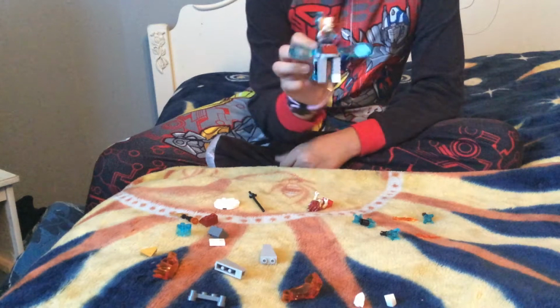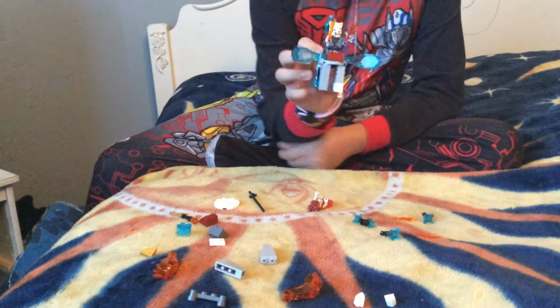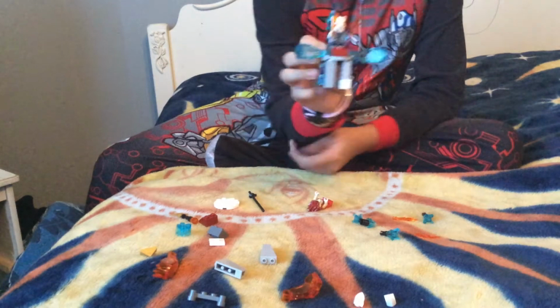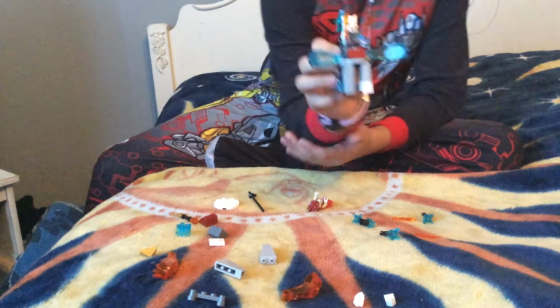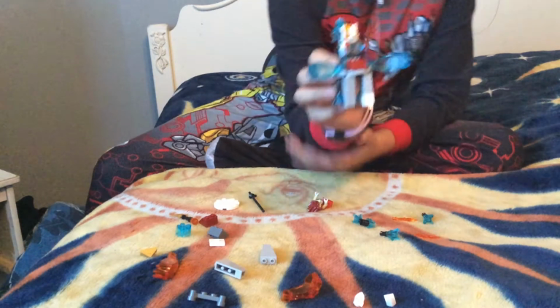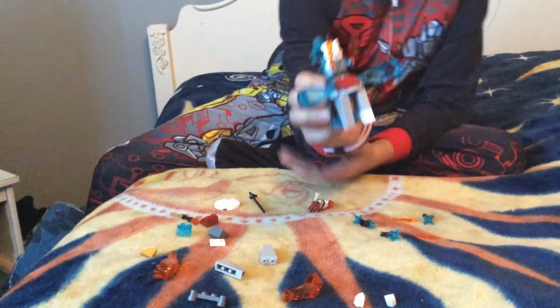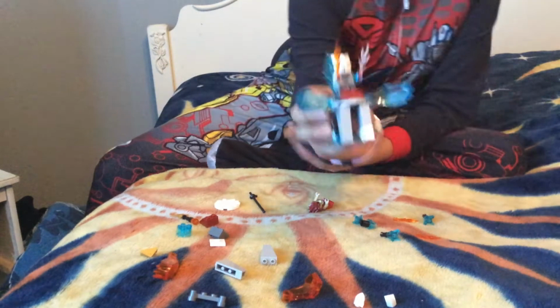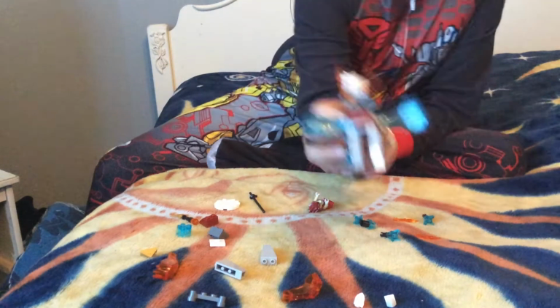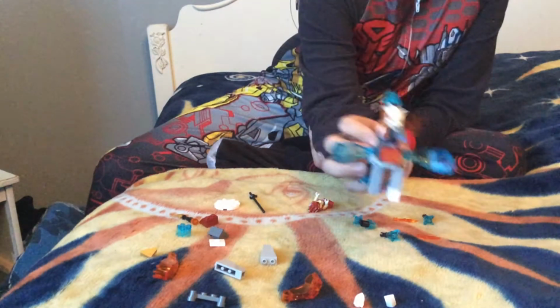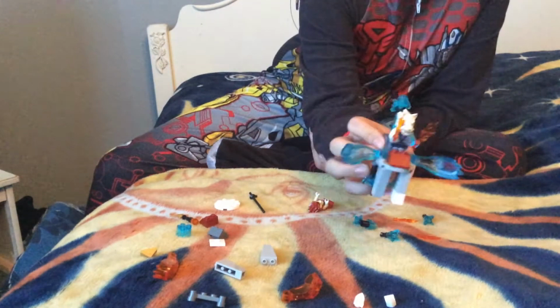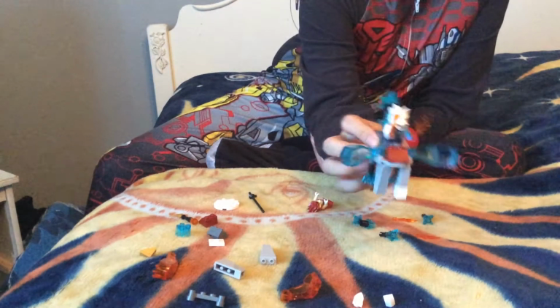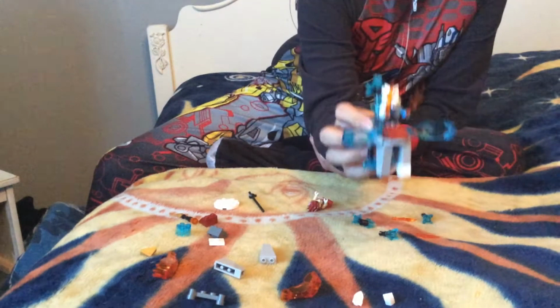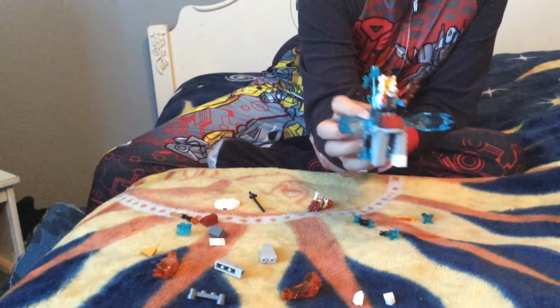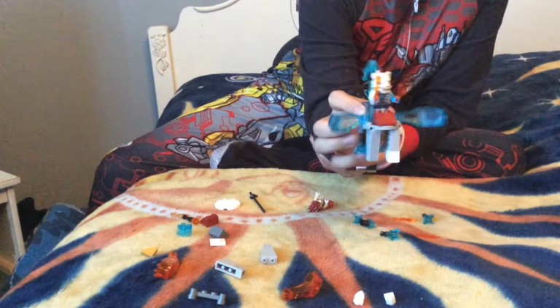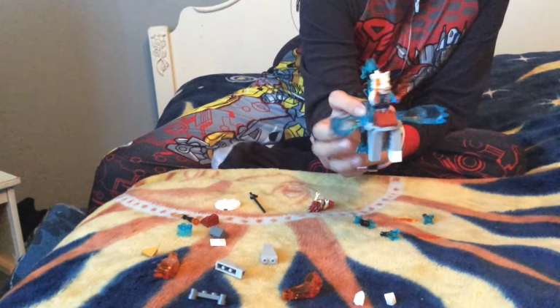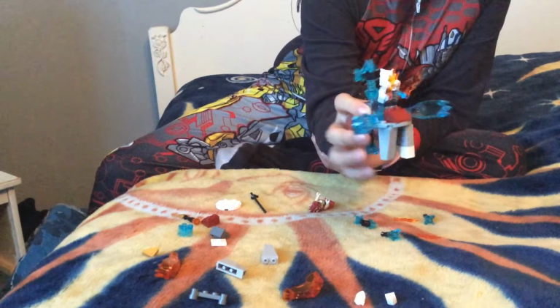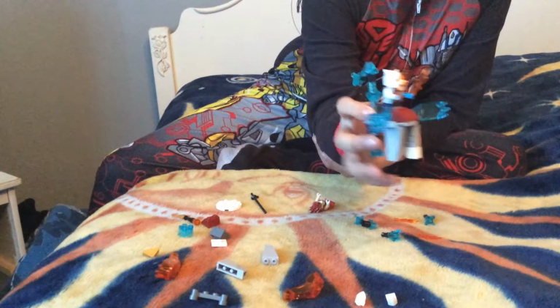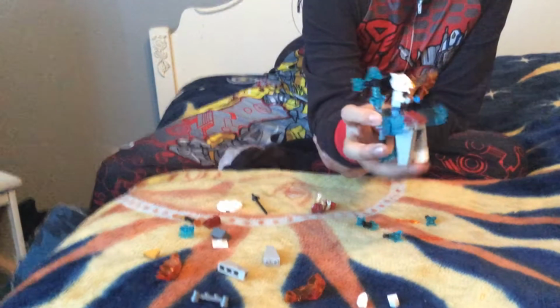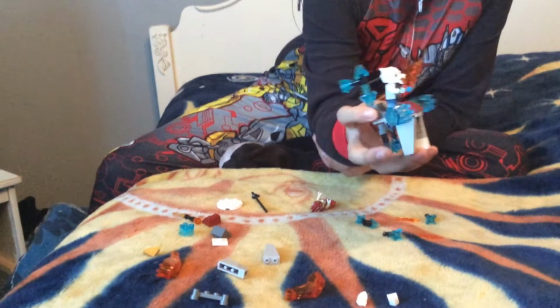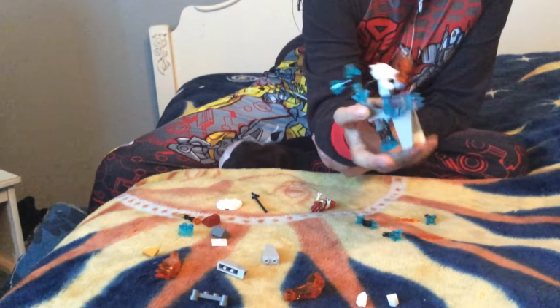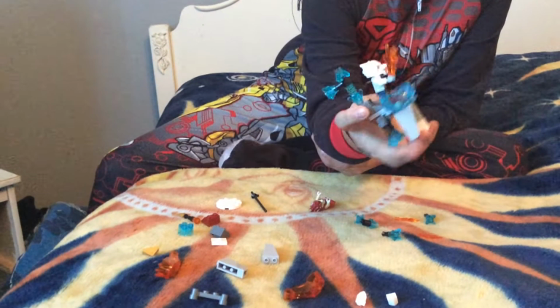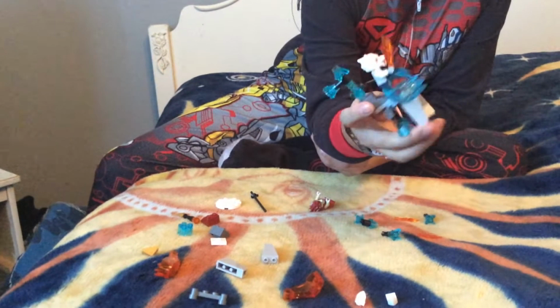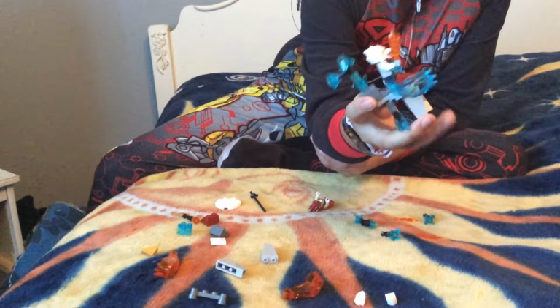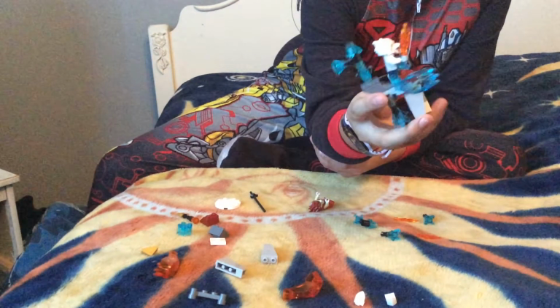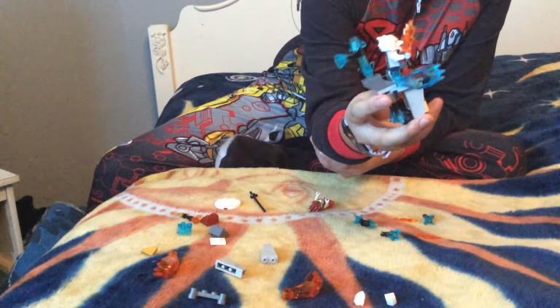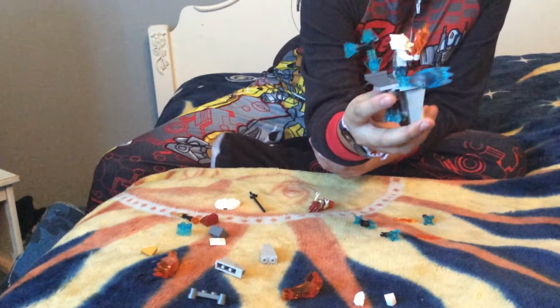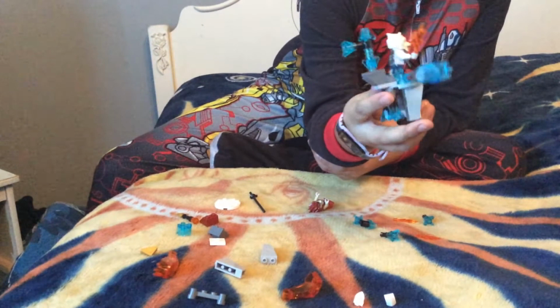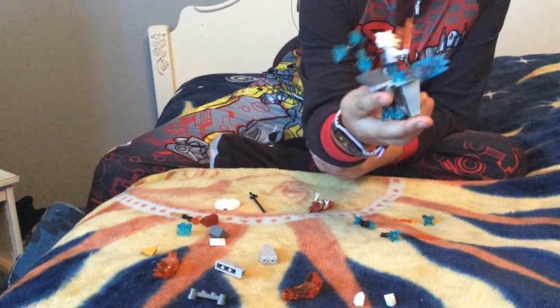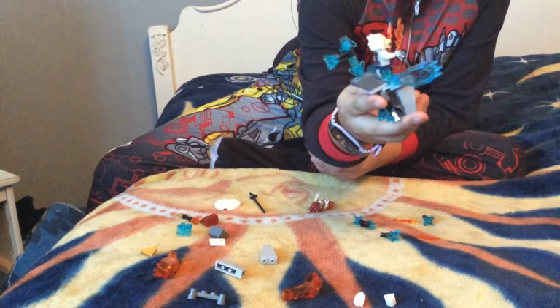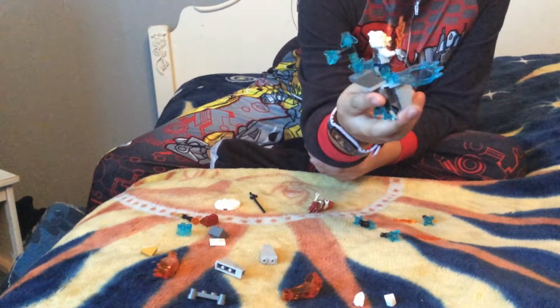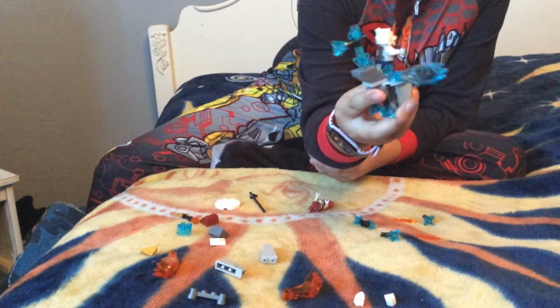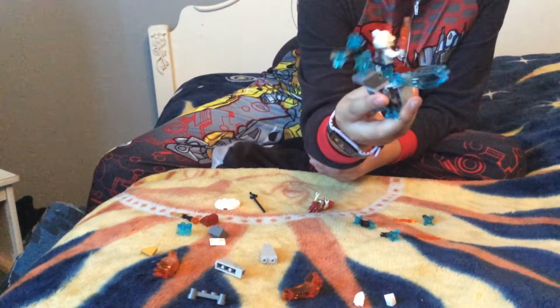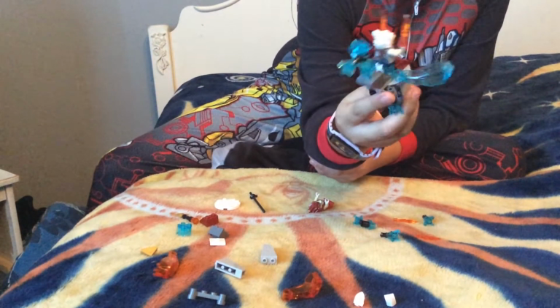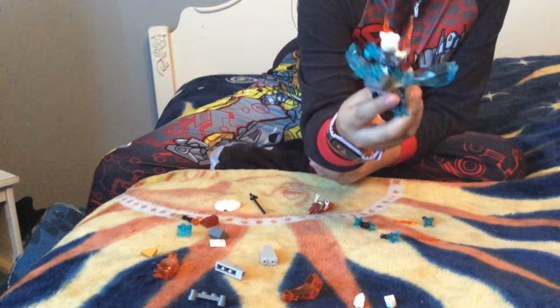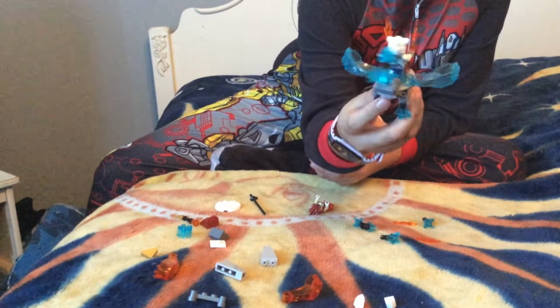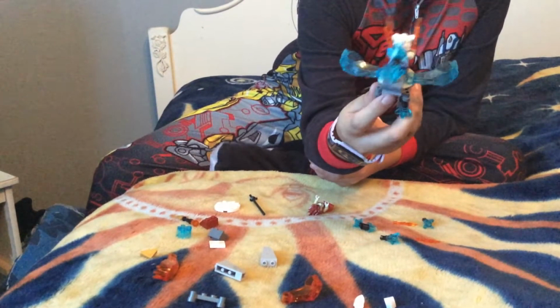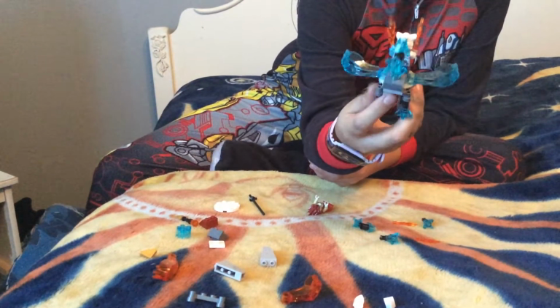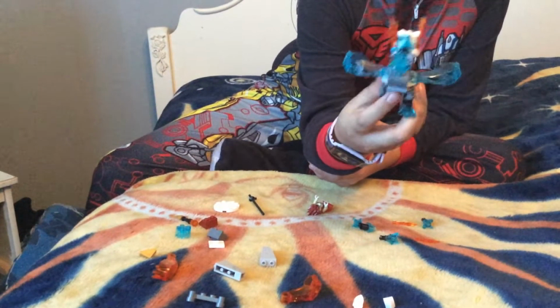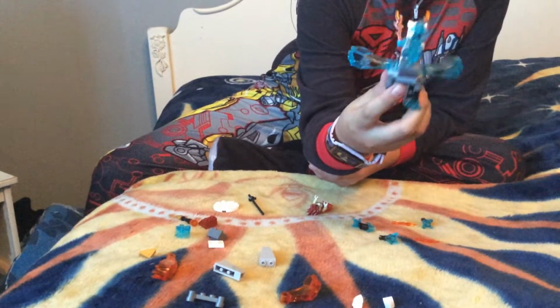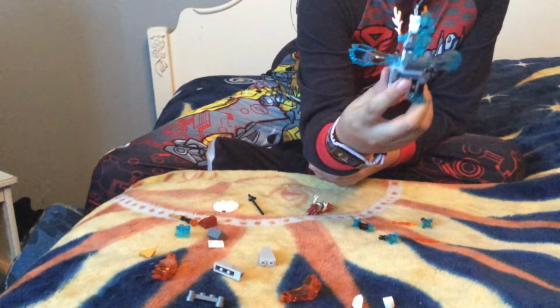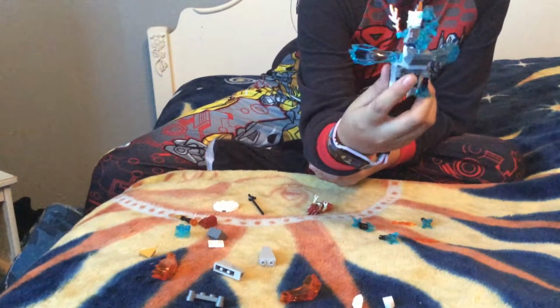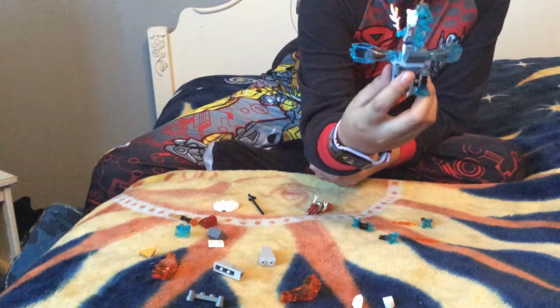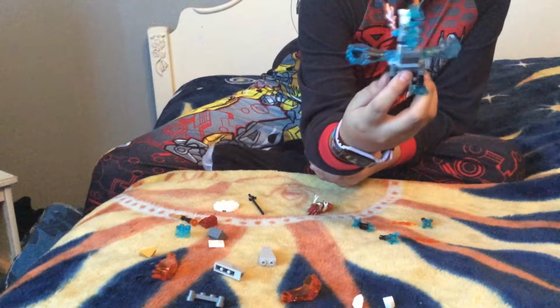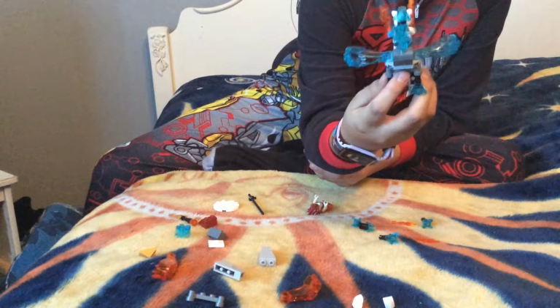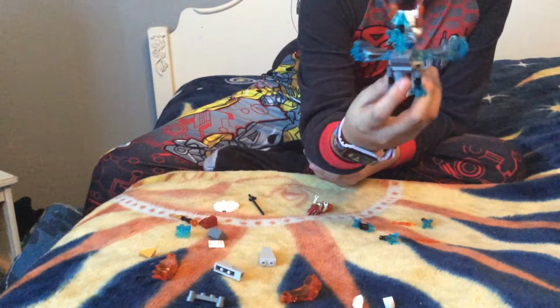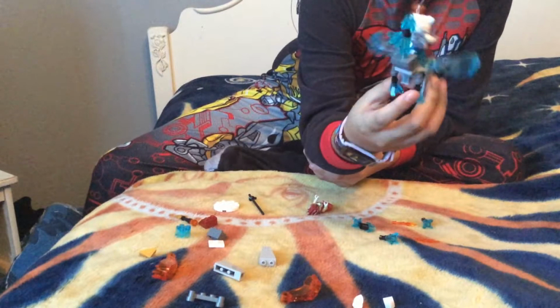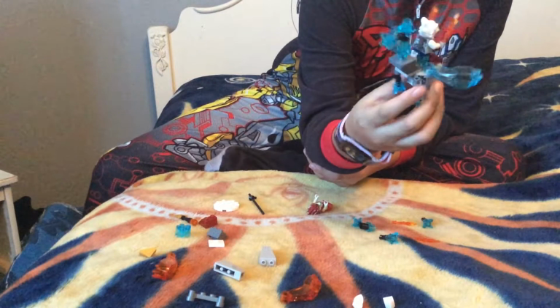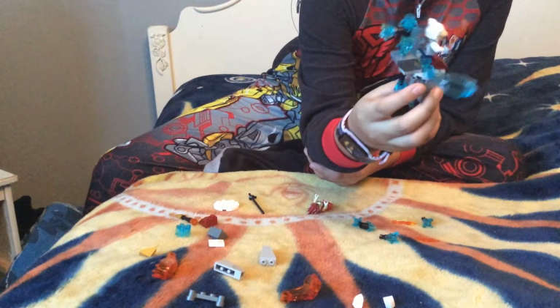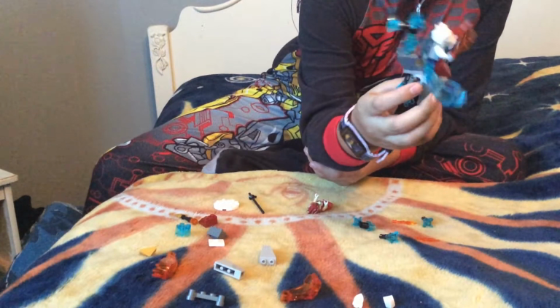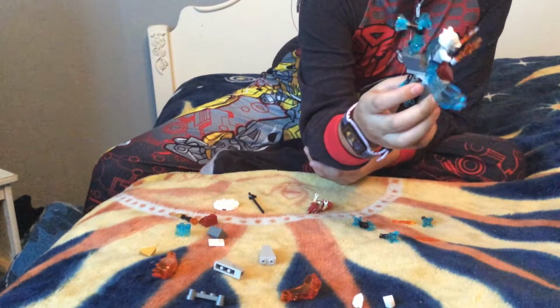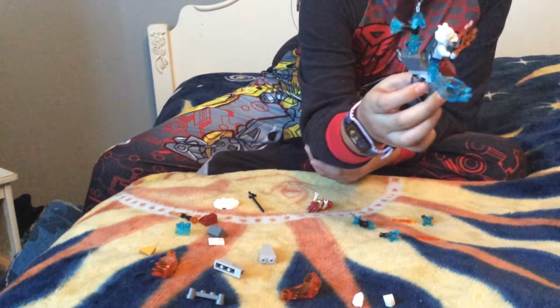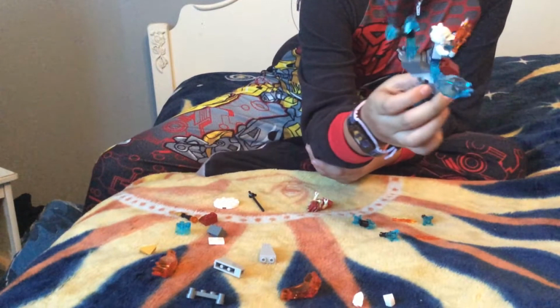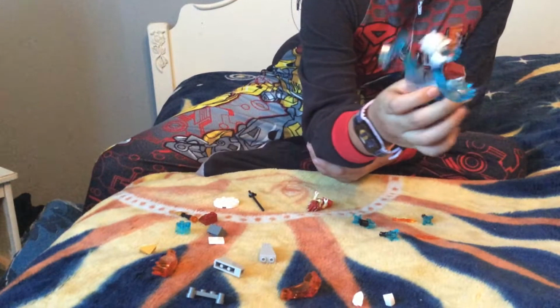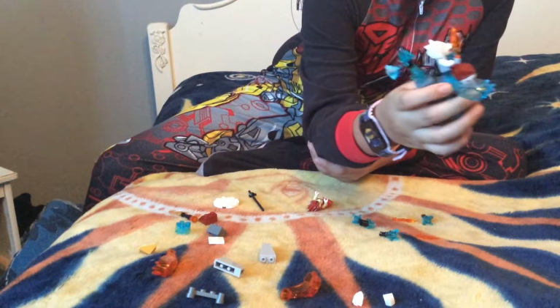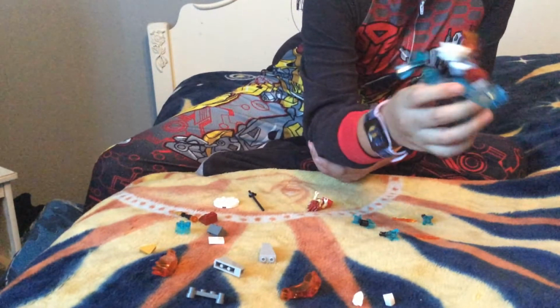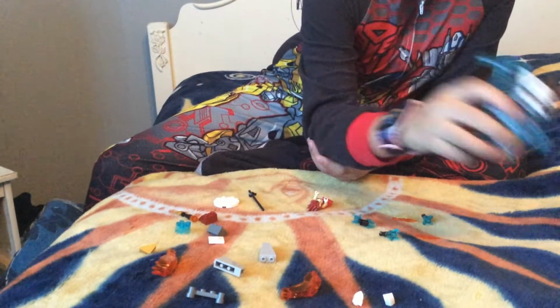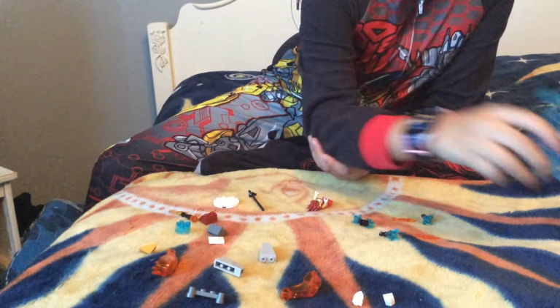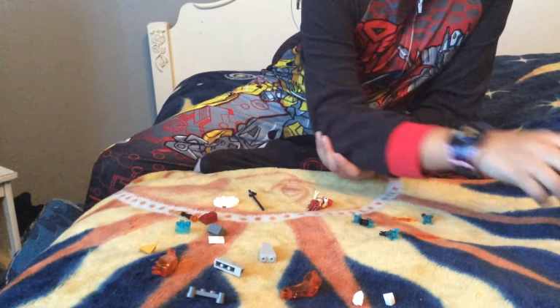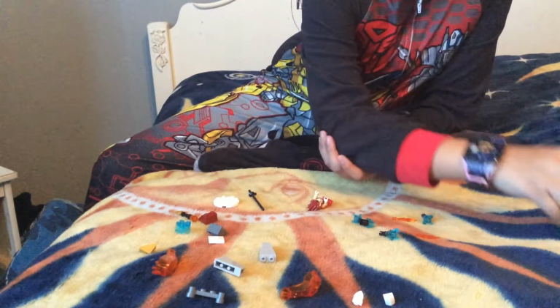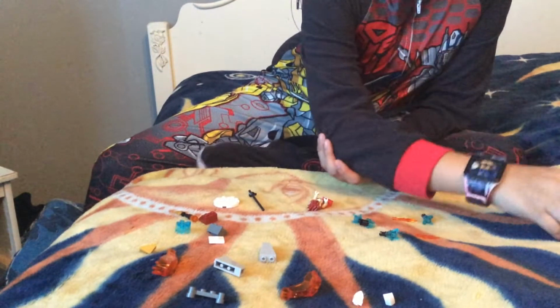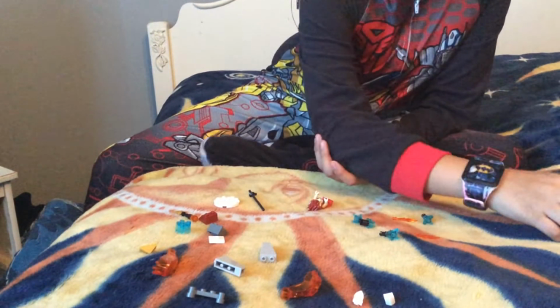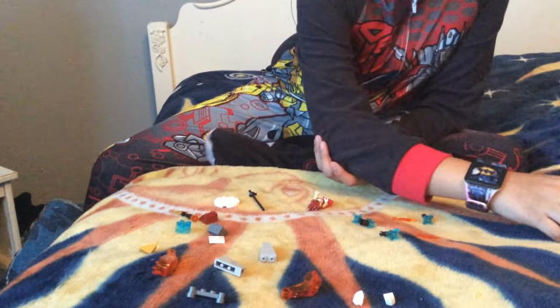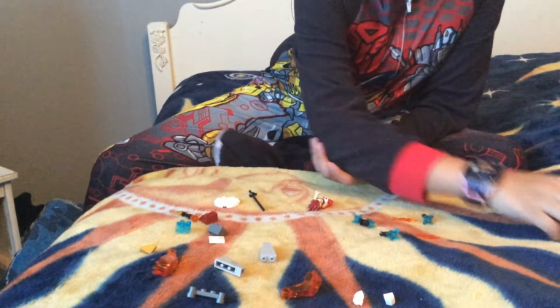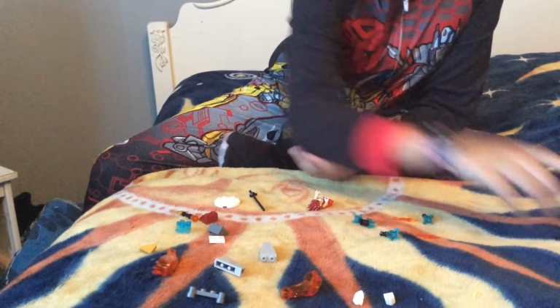Today we are going to be making one of these little robot things from Chima, so let's get into it.